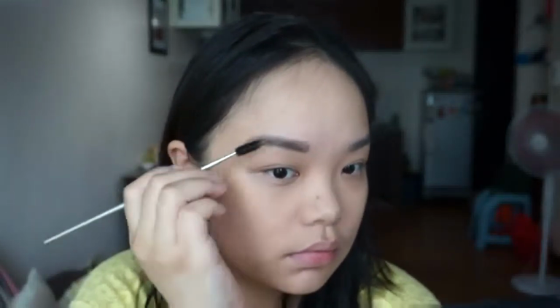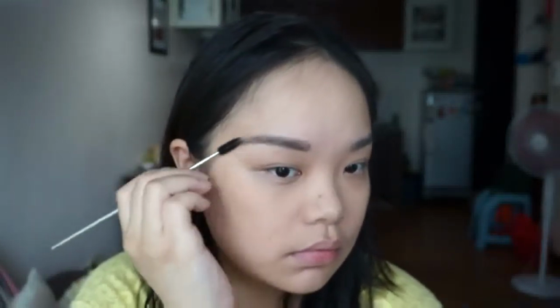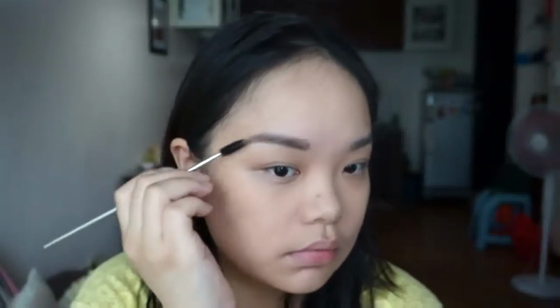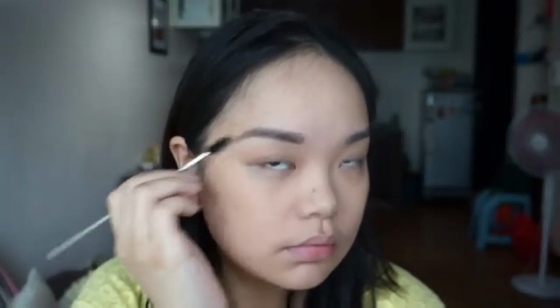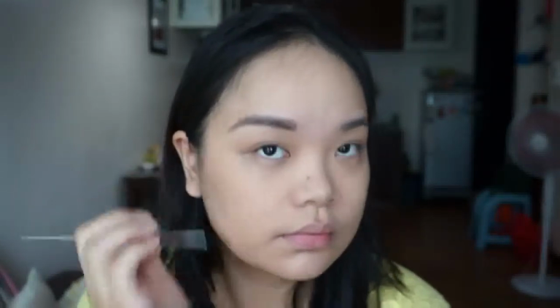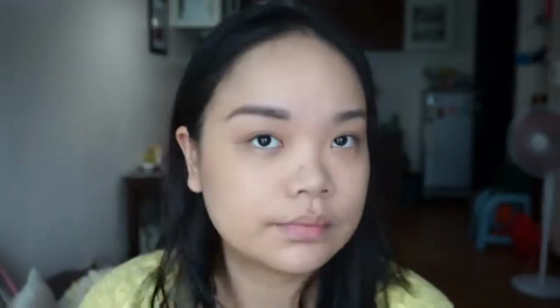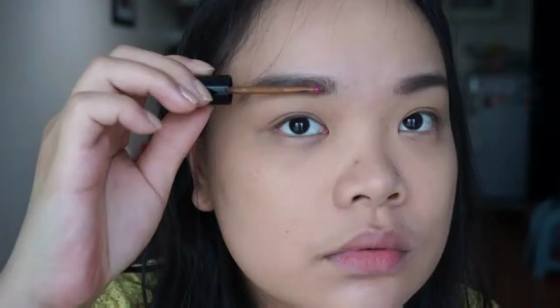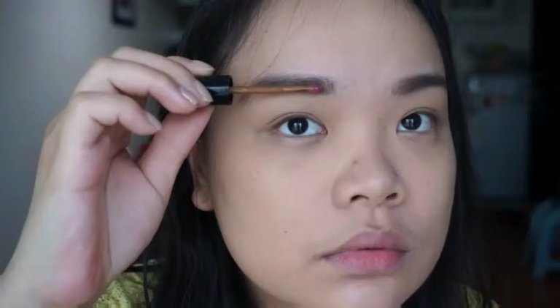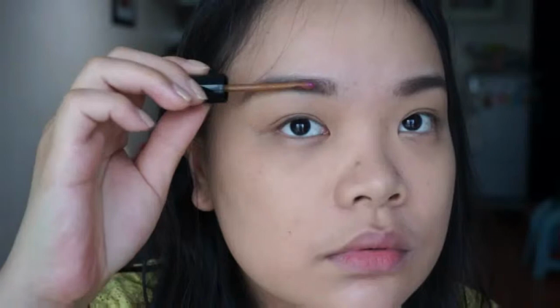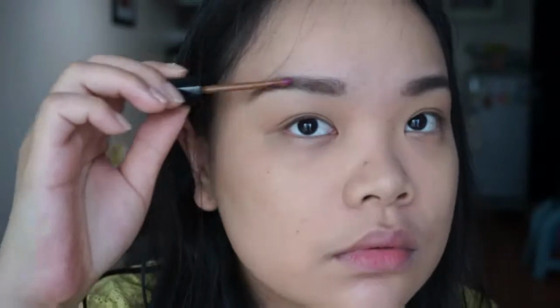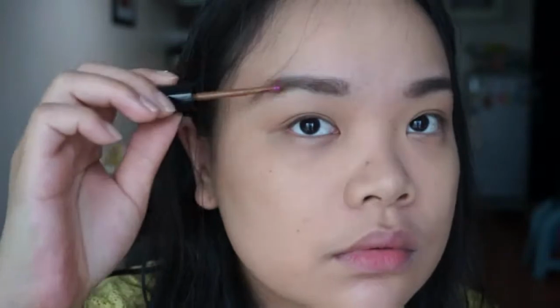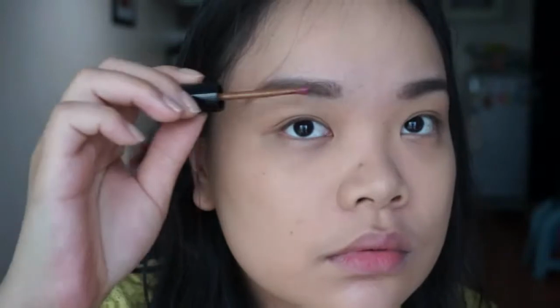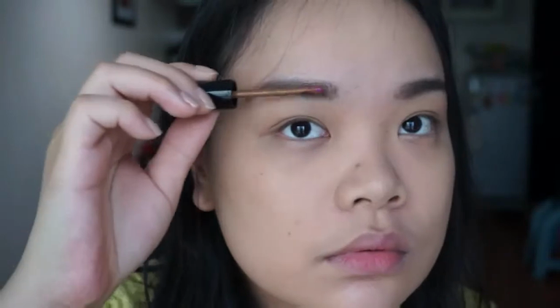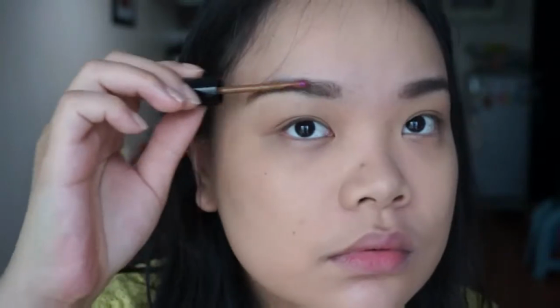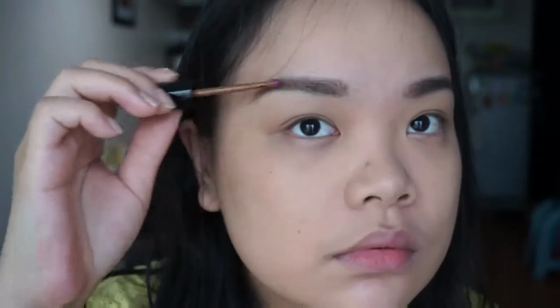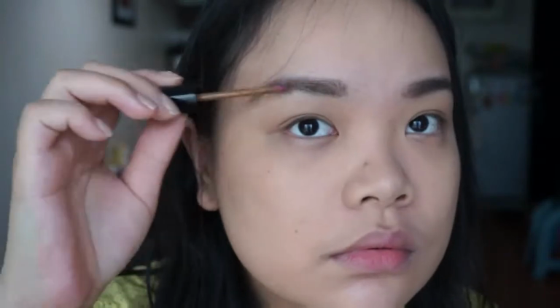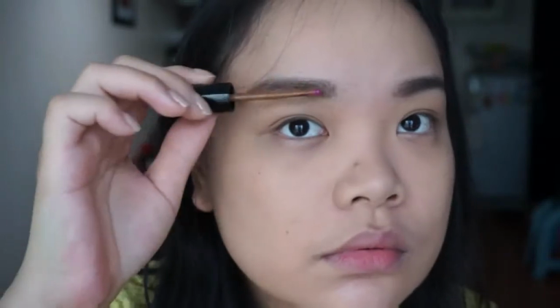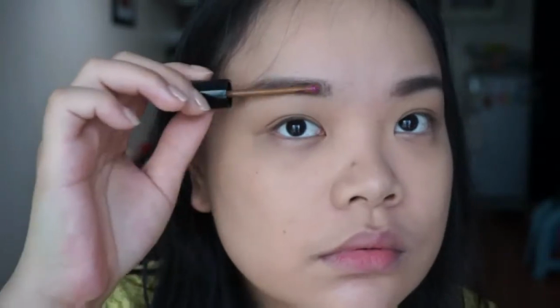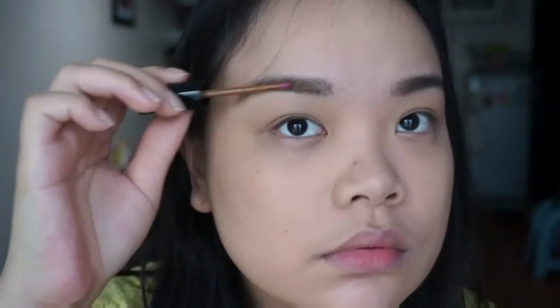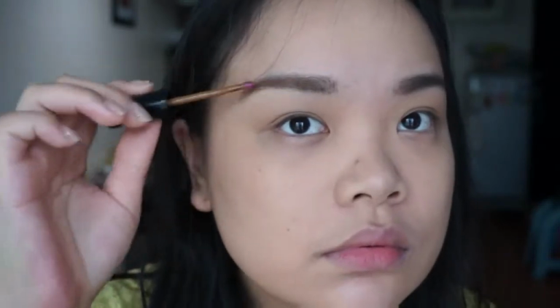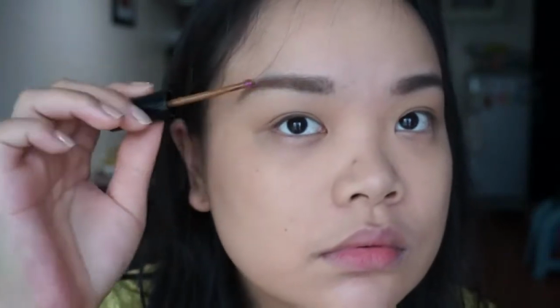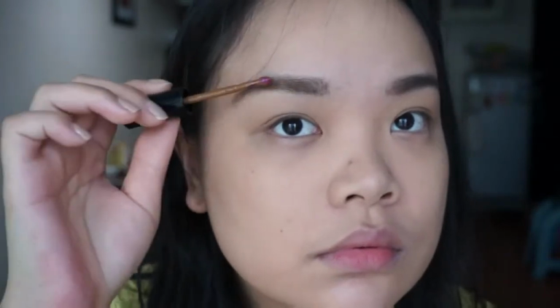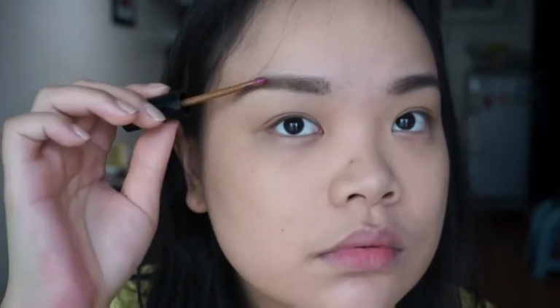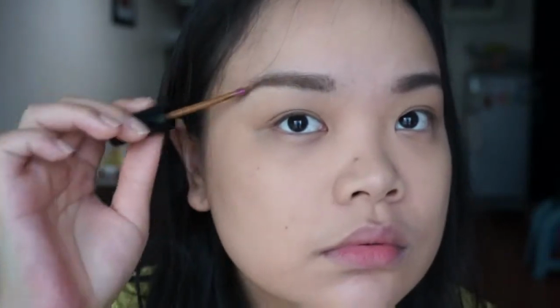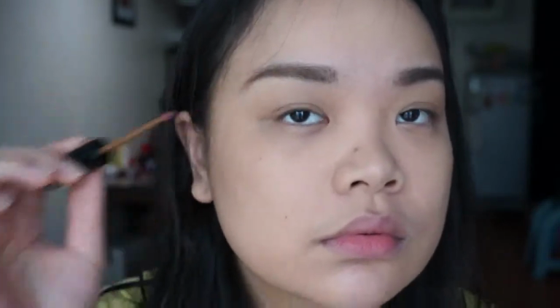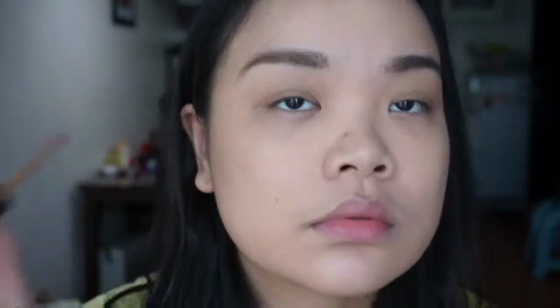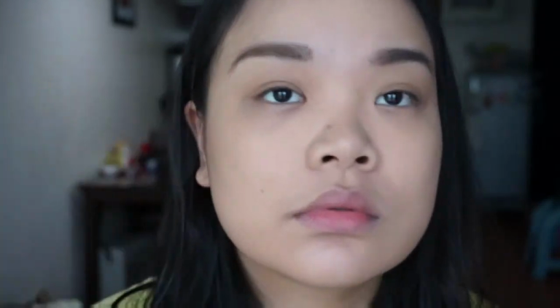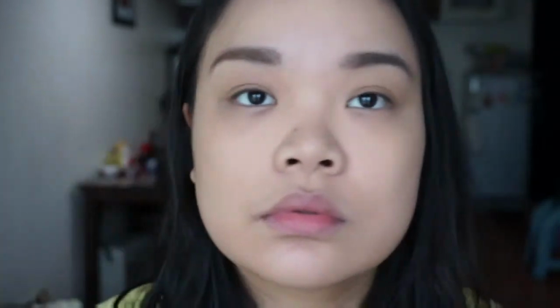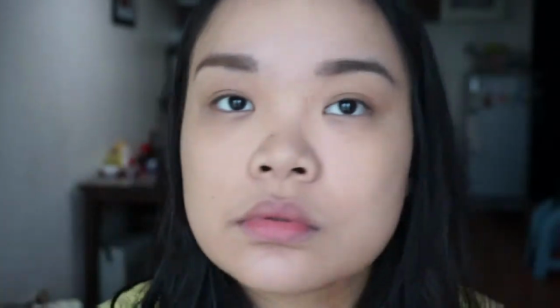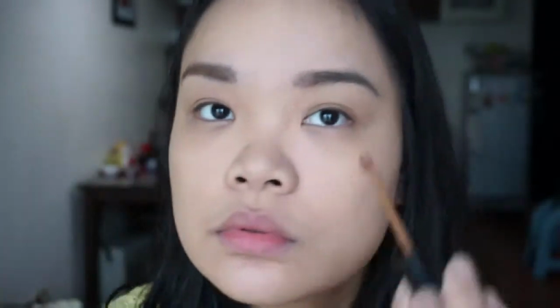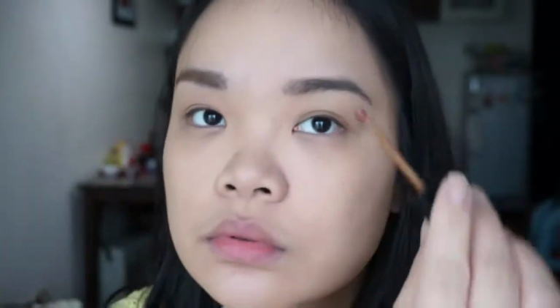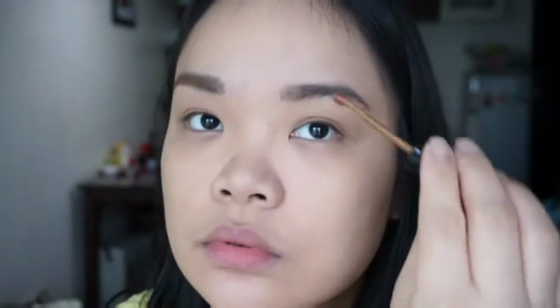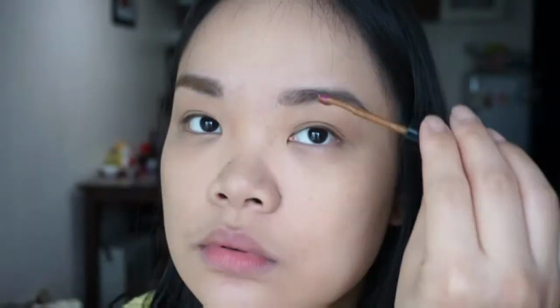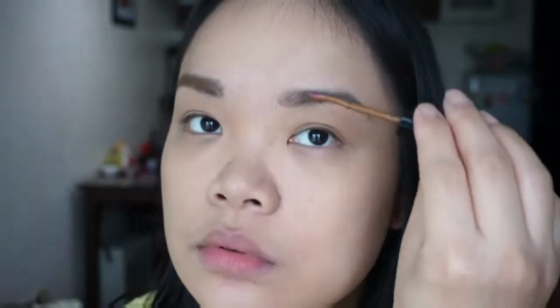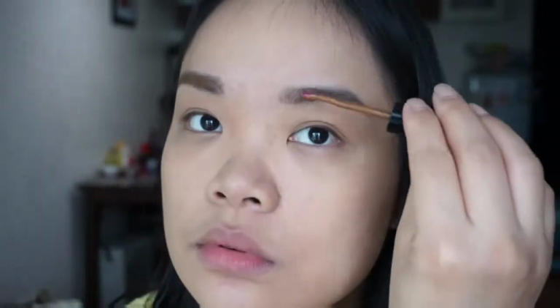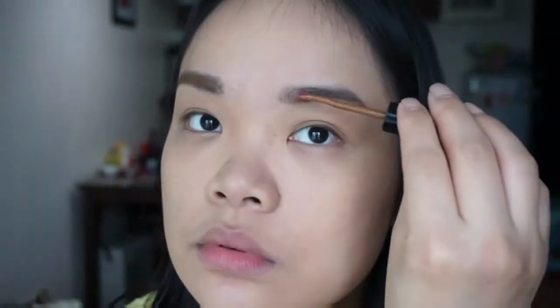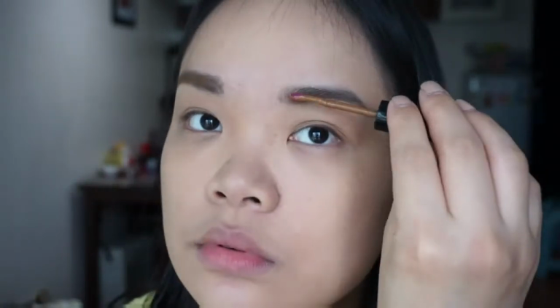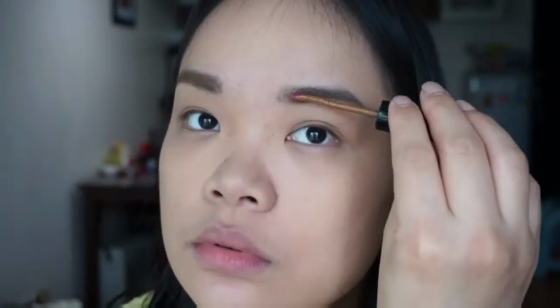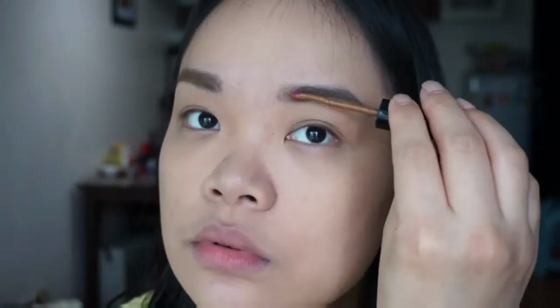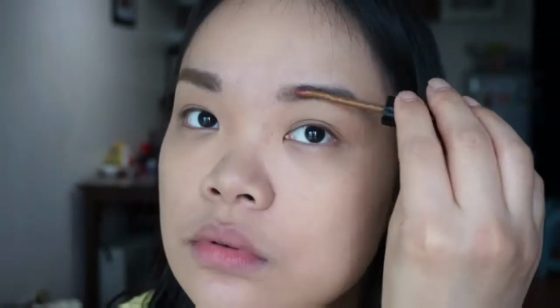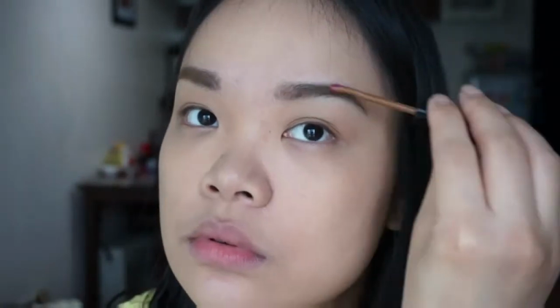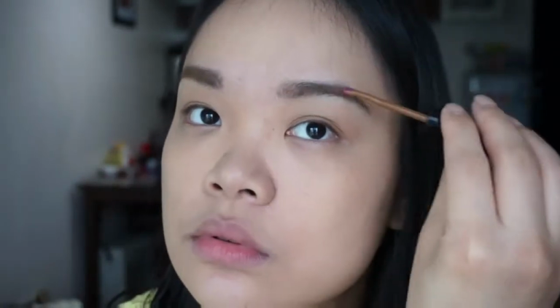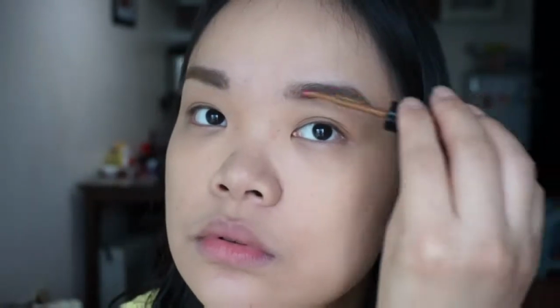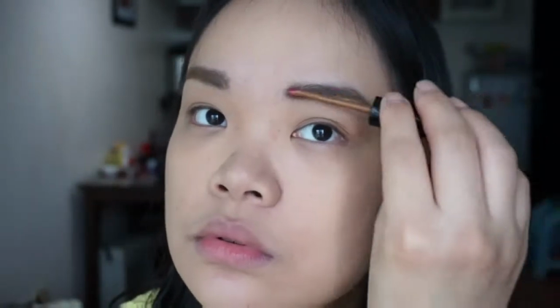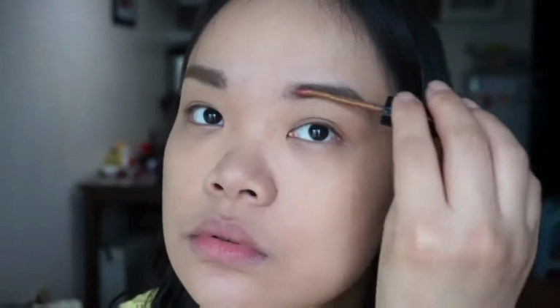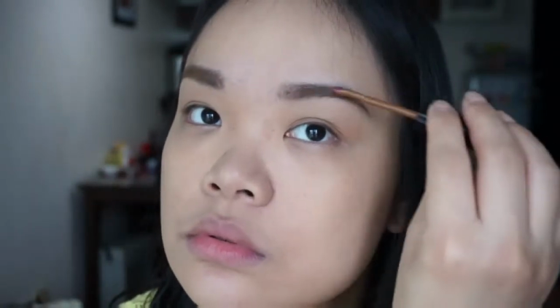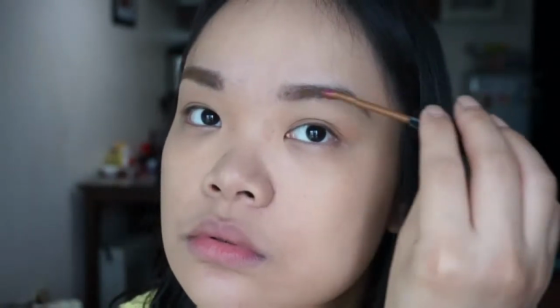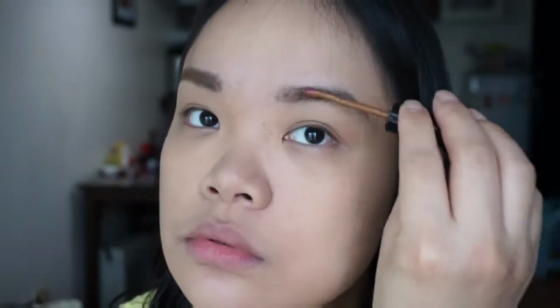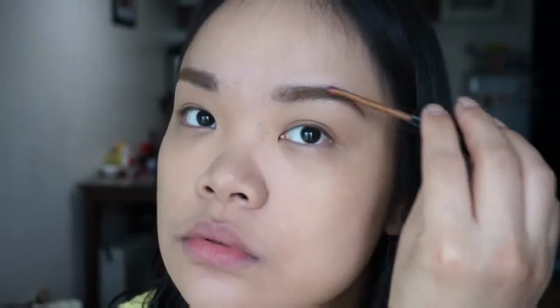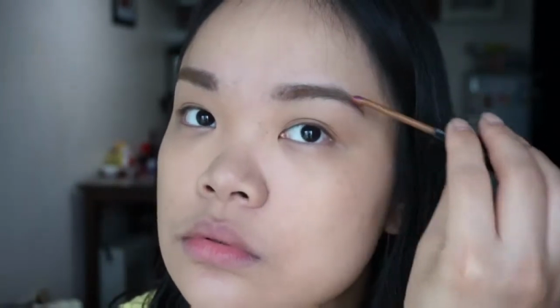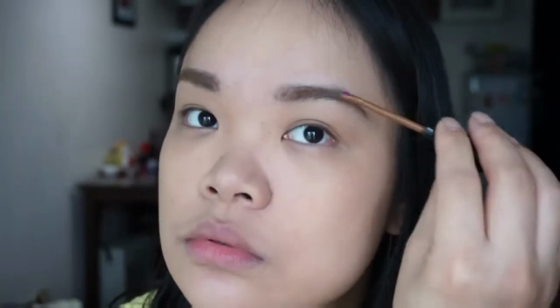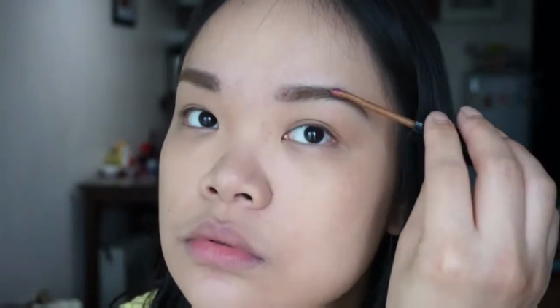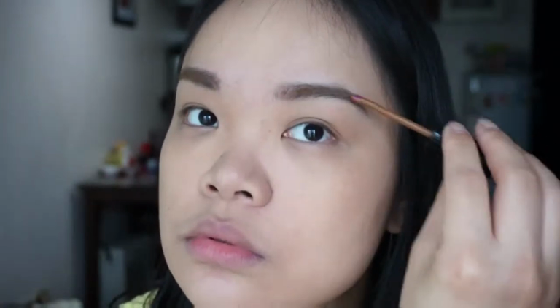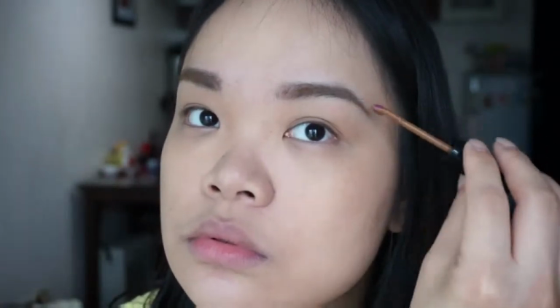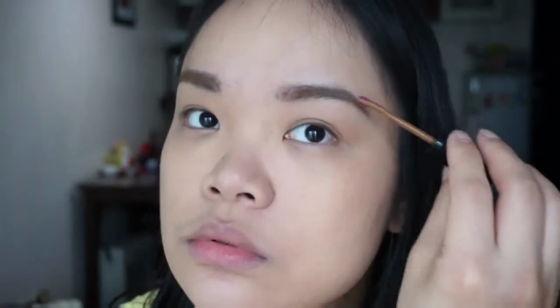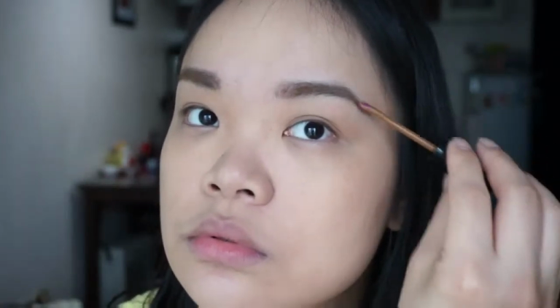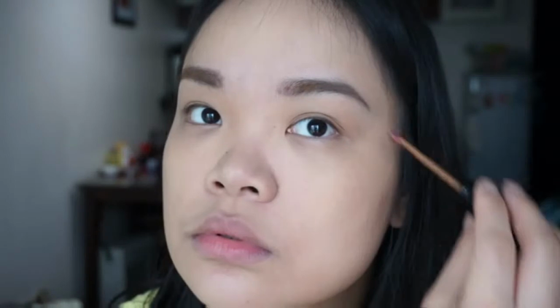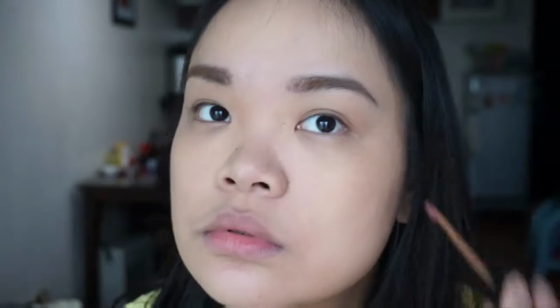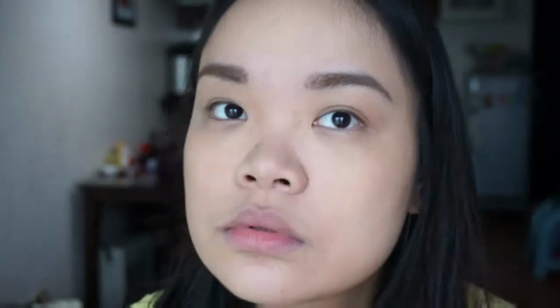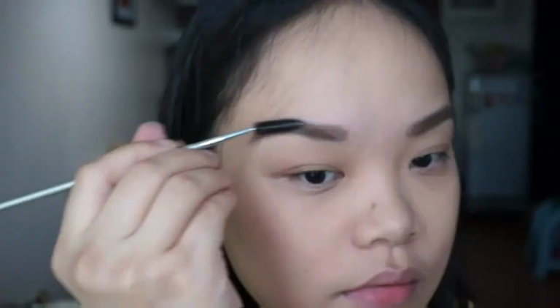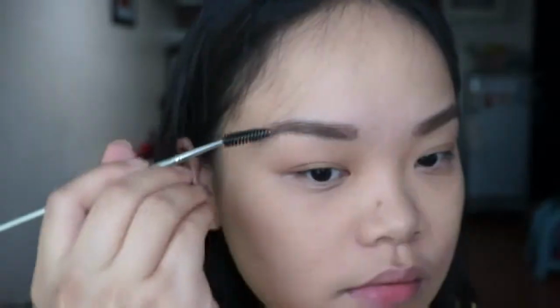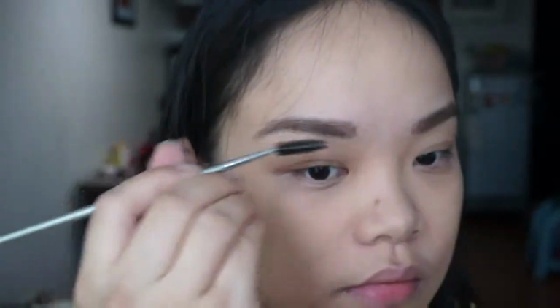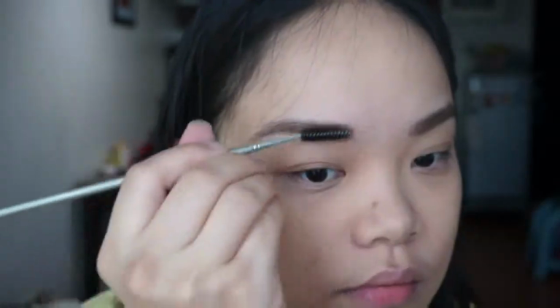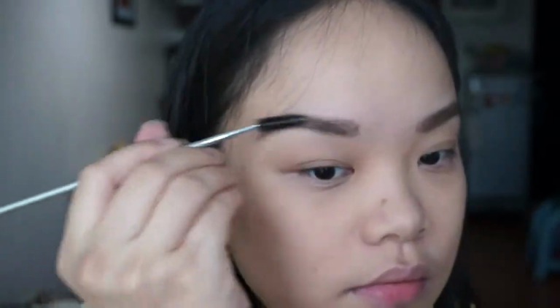And as you've probably seen in my favorites video, I use my K-Palette Eyebrow Mascara to lighten my brows.